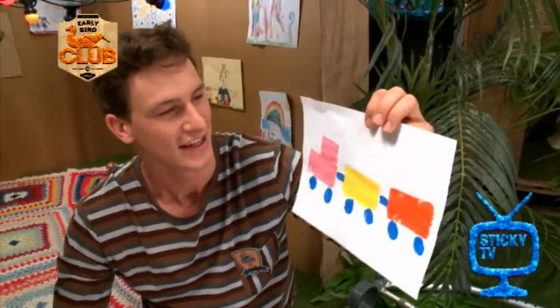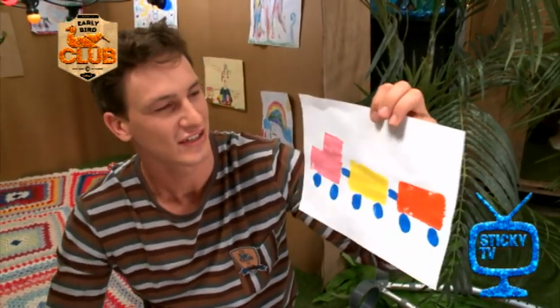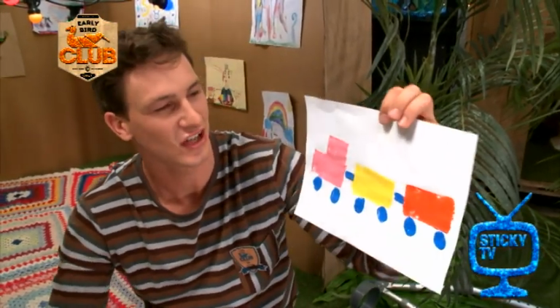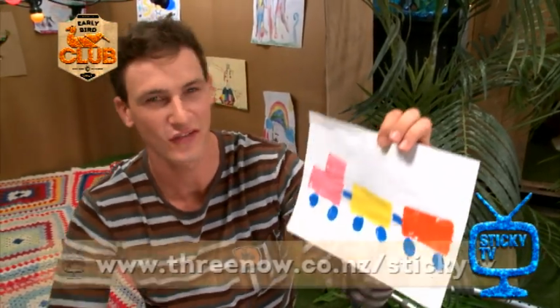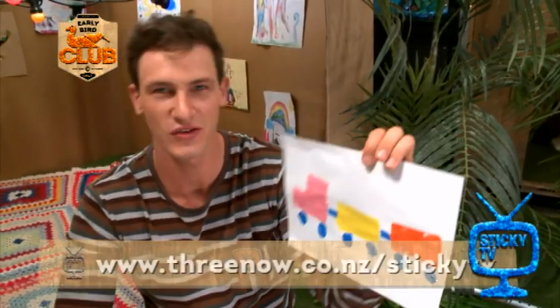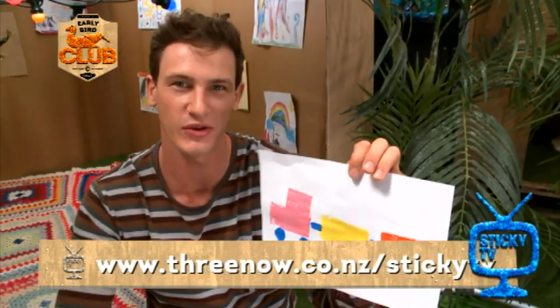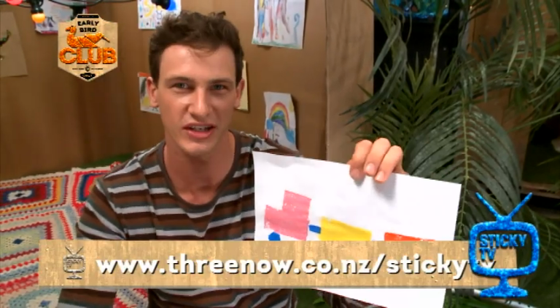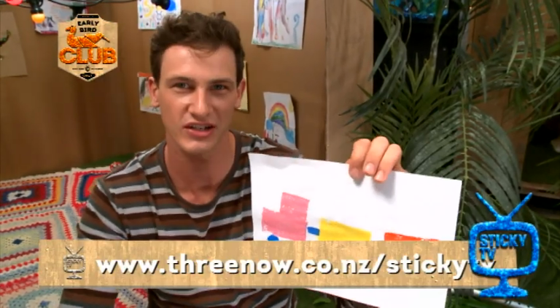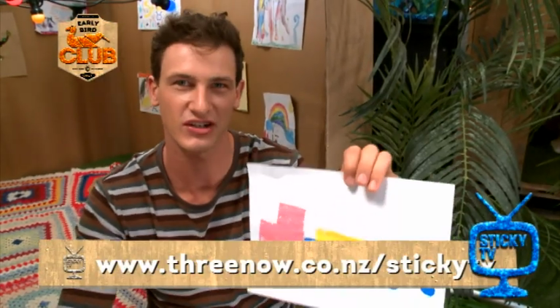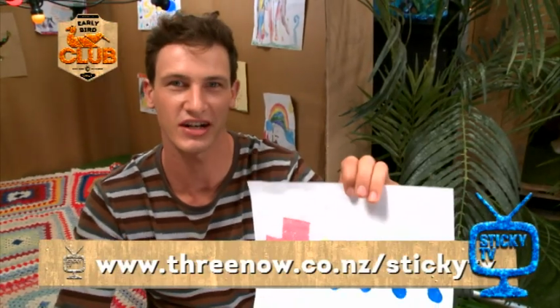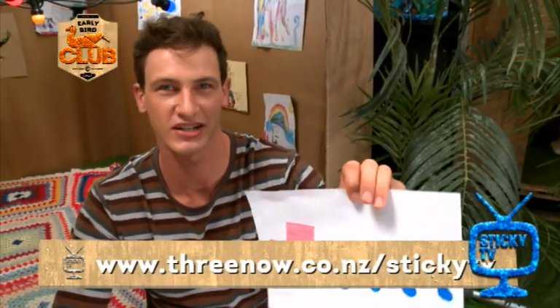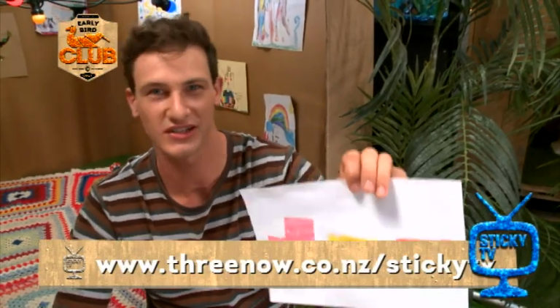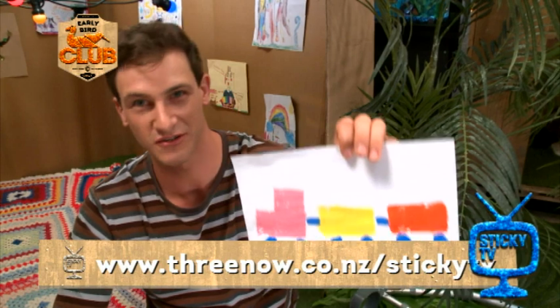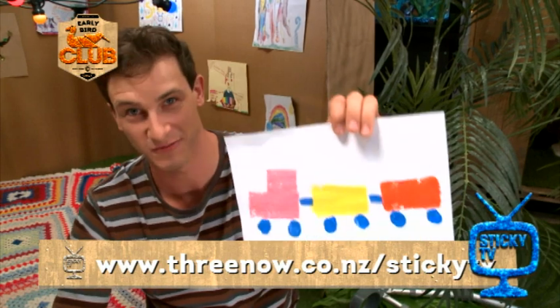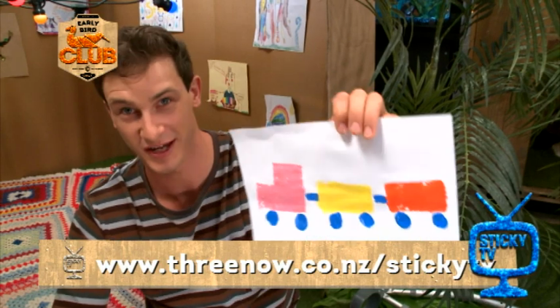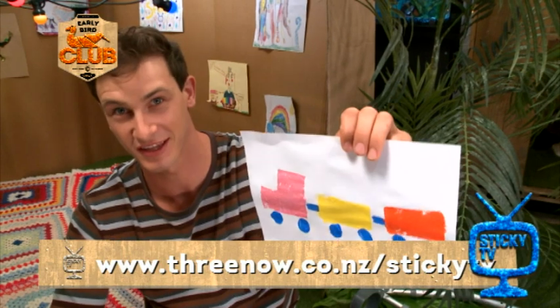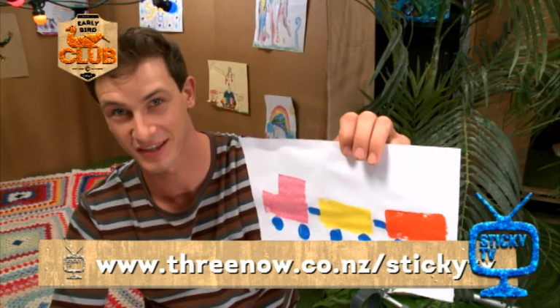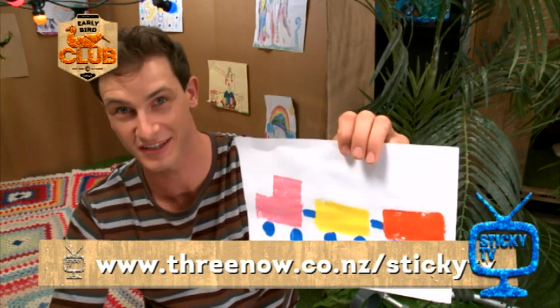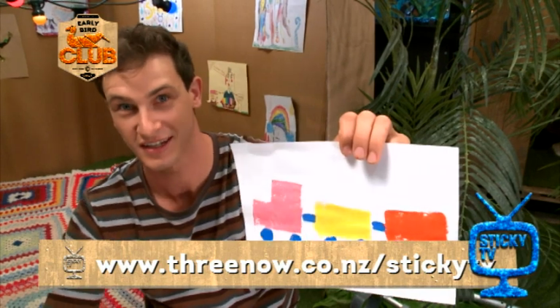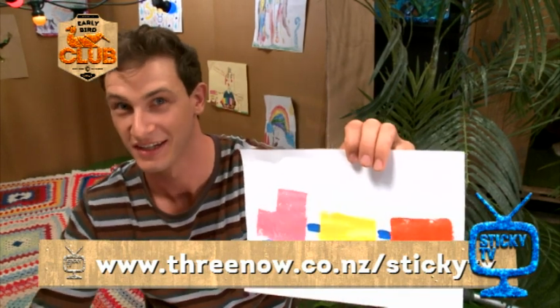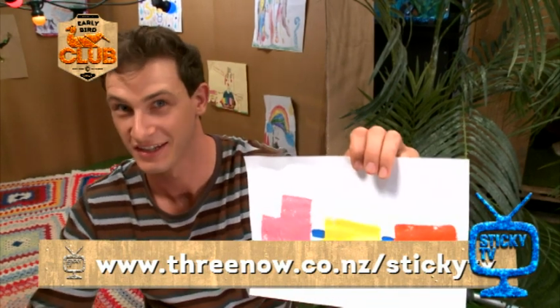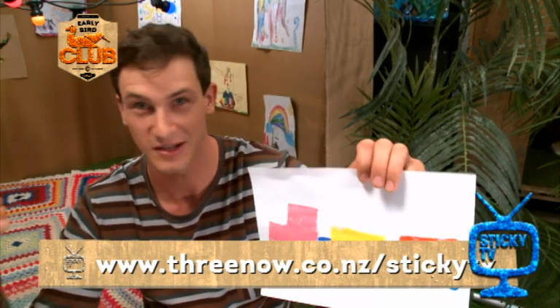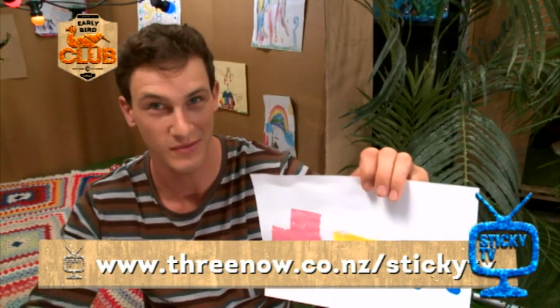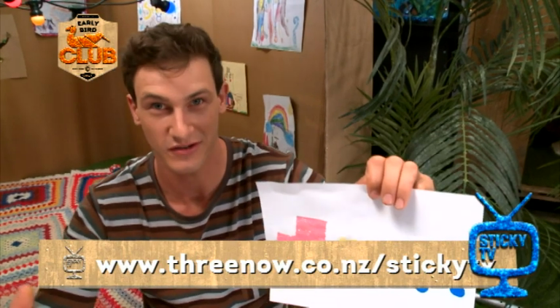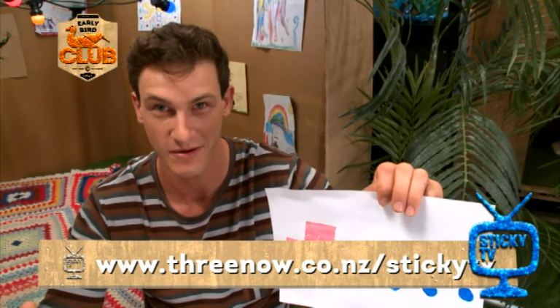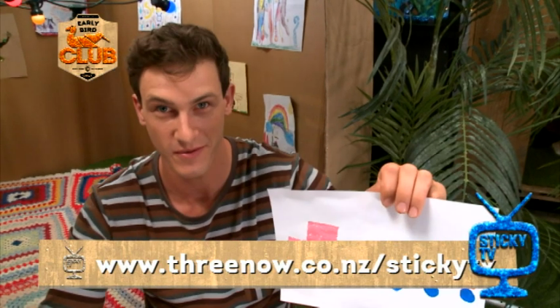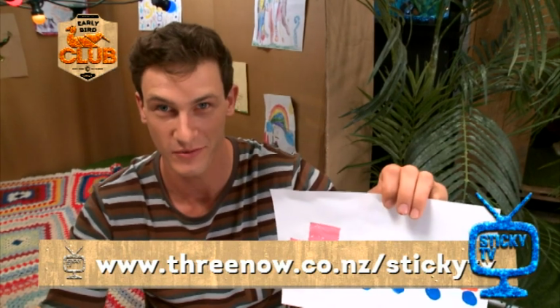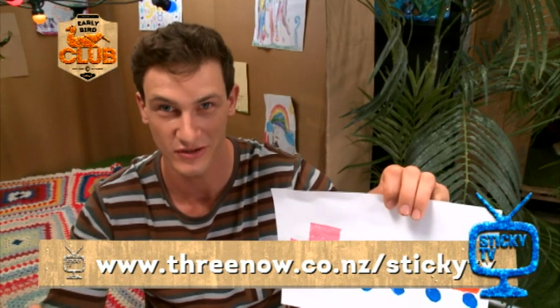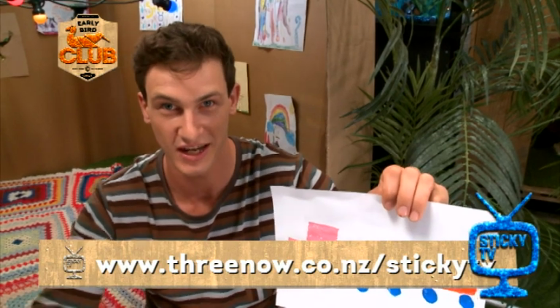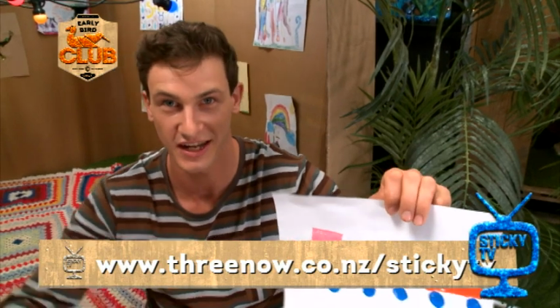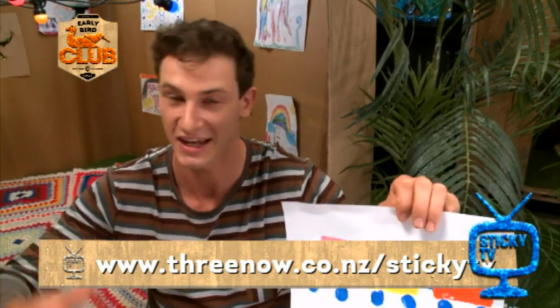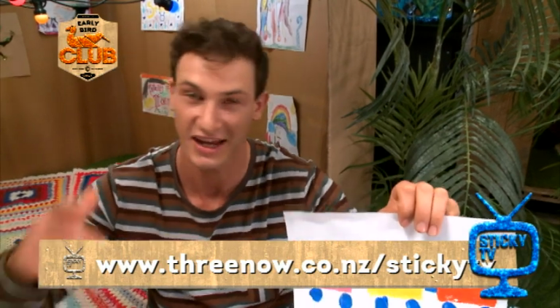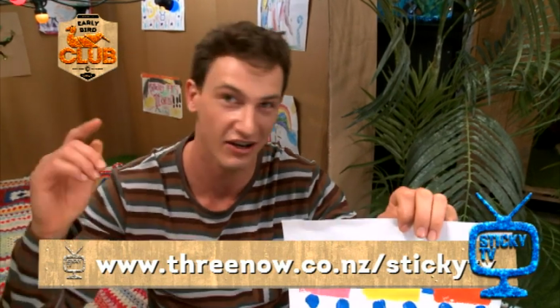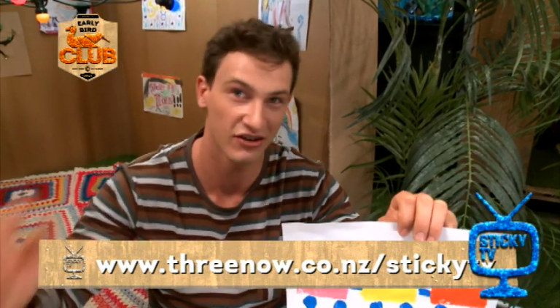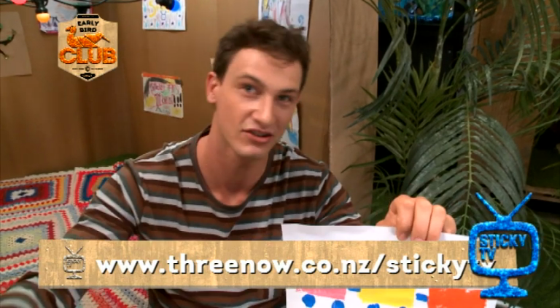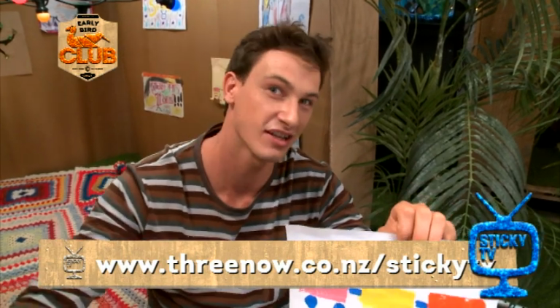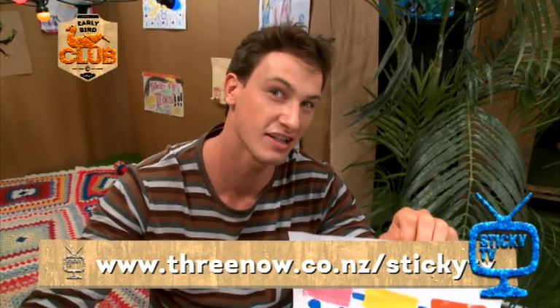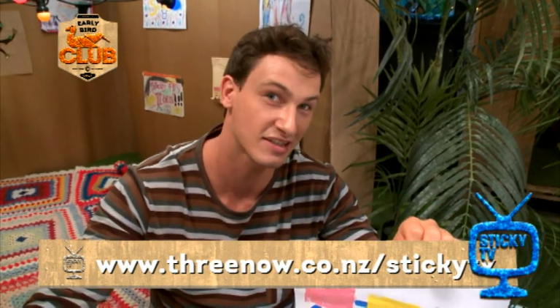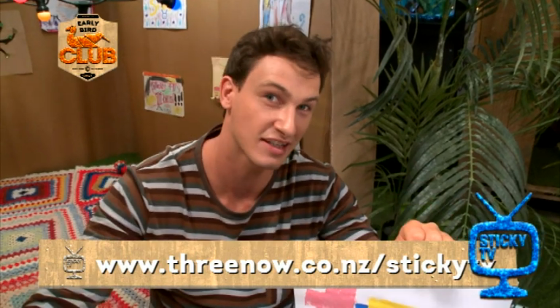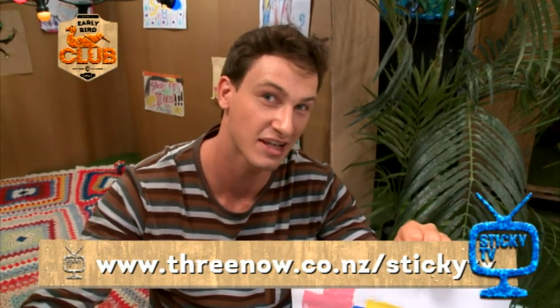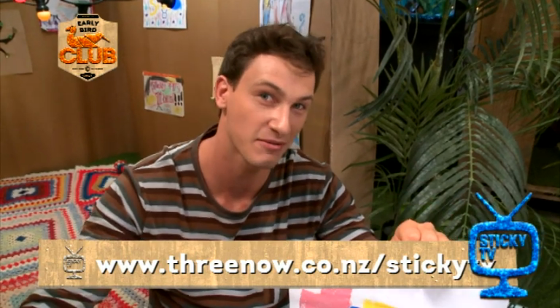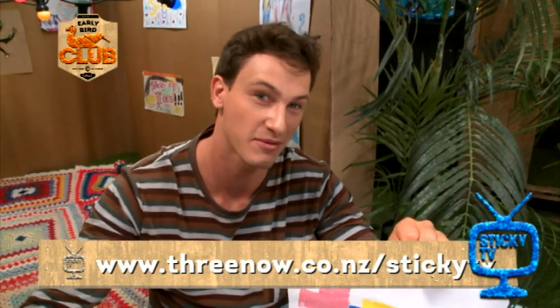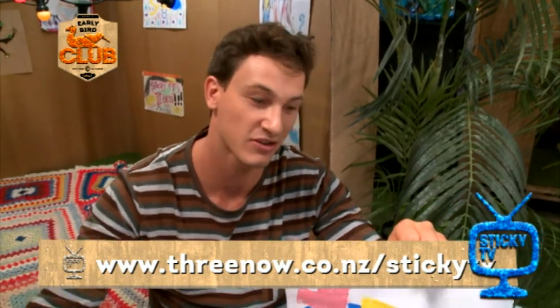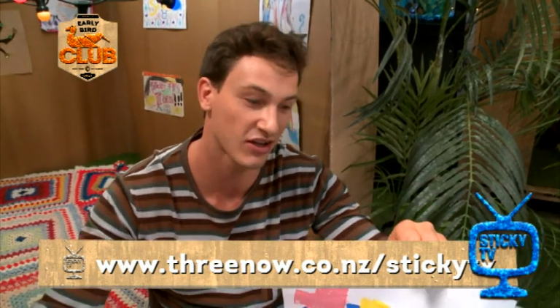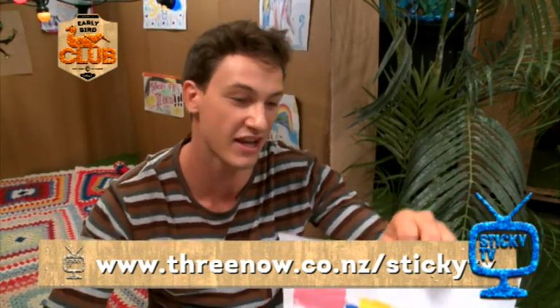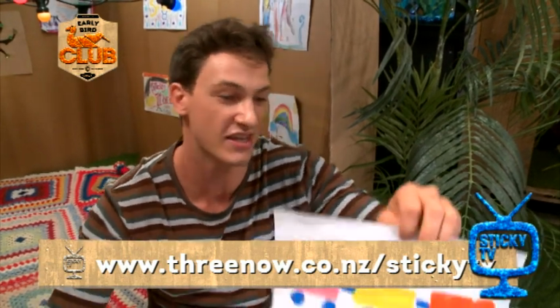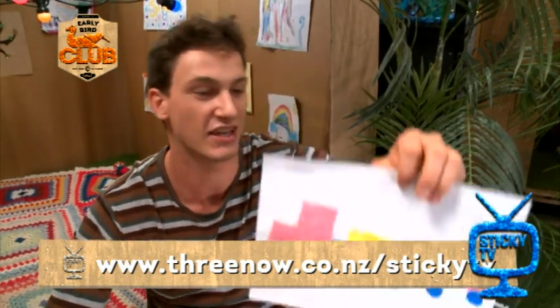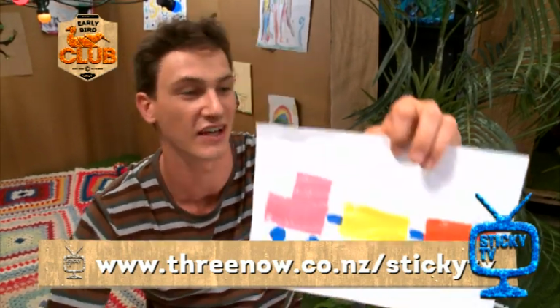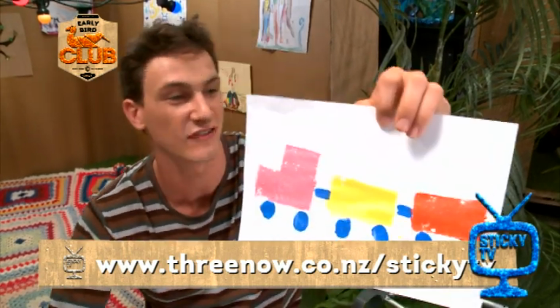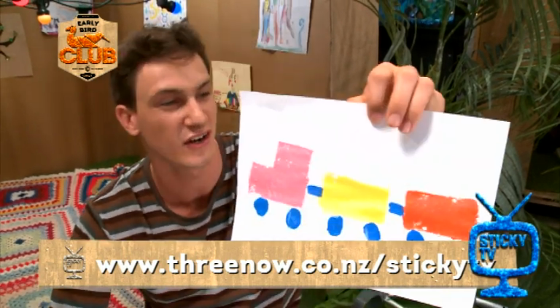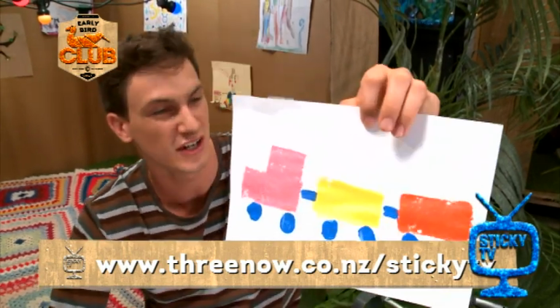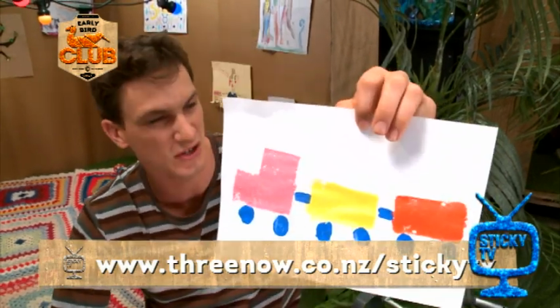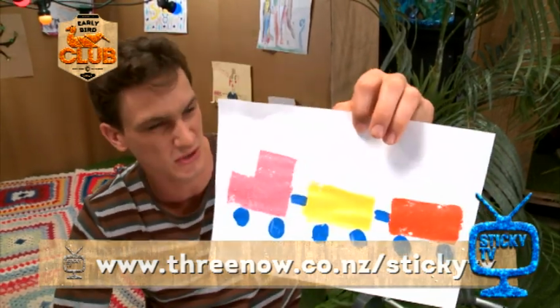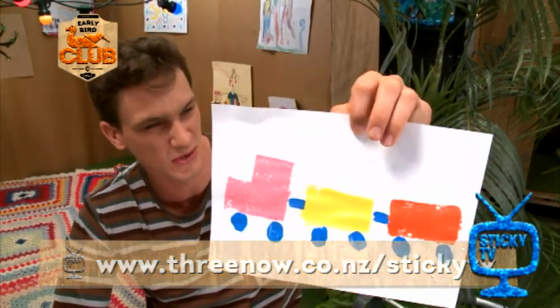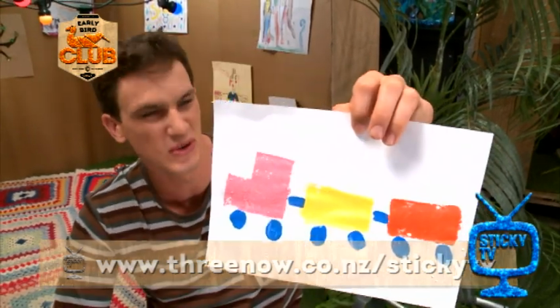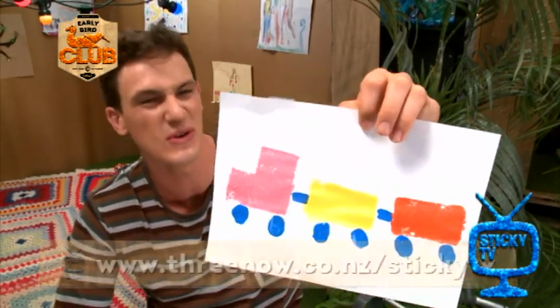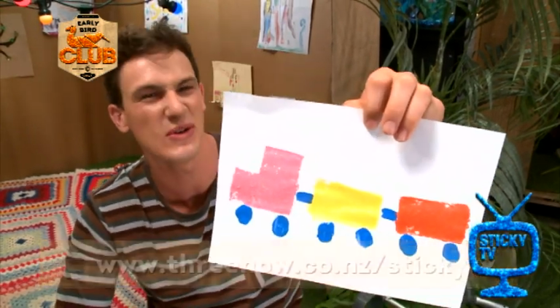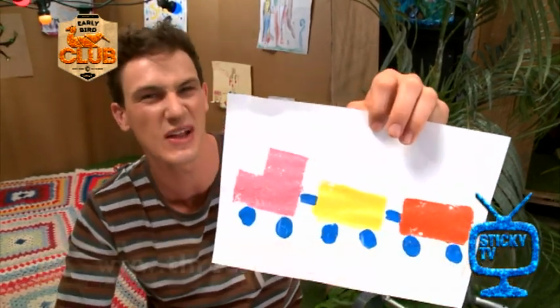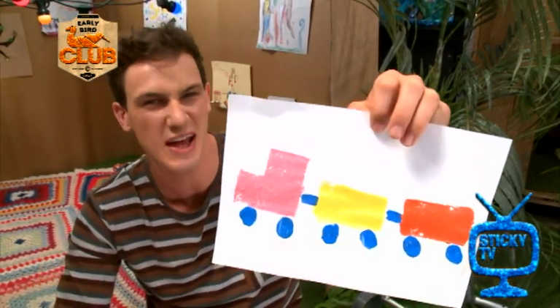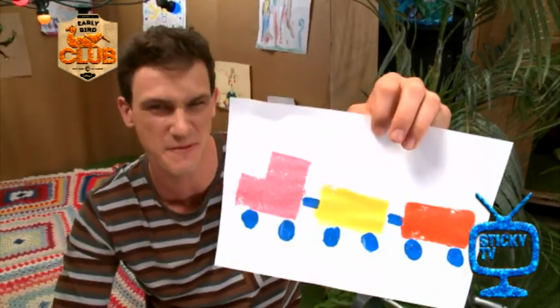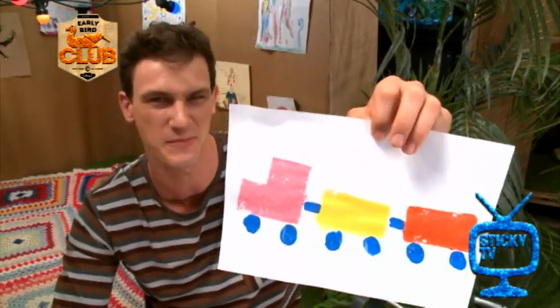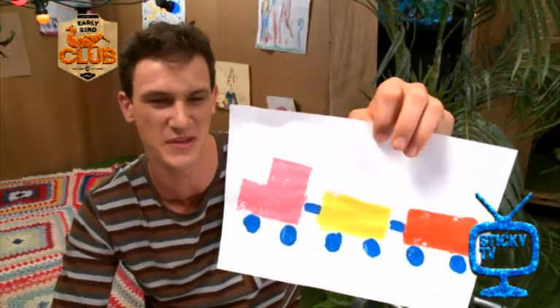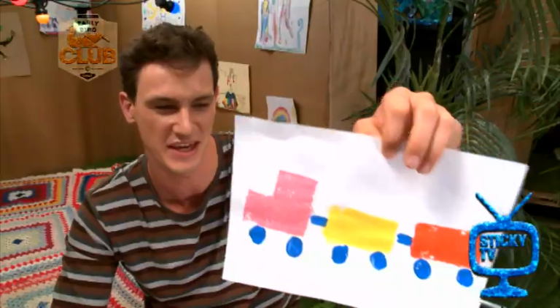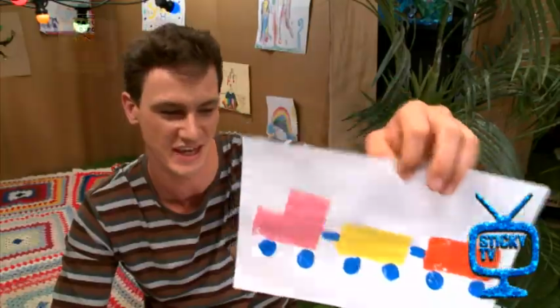If you want the instructions on making this, simply grab mum or dad, head along to that Sticky website — you're going to find it all up there.